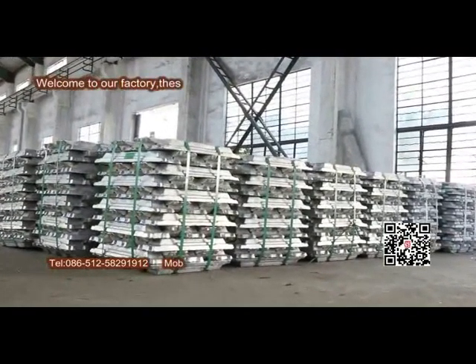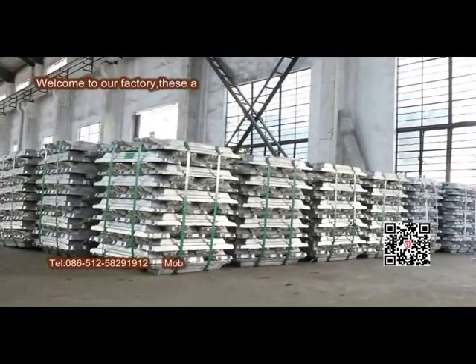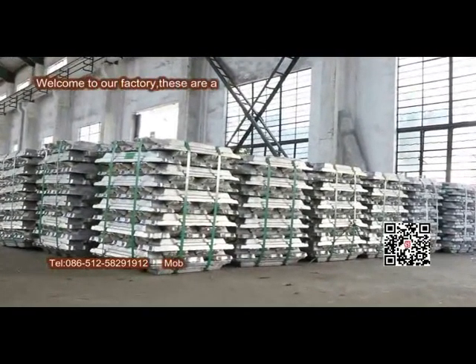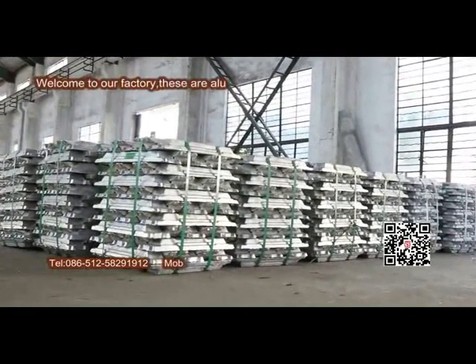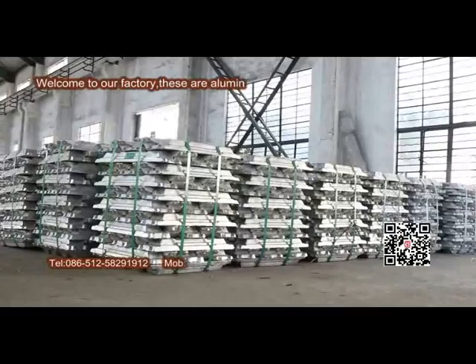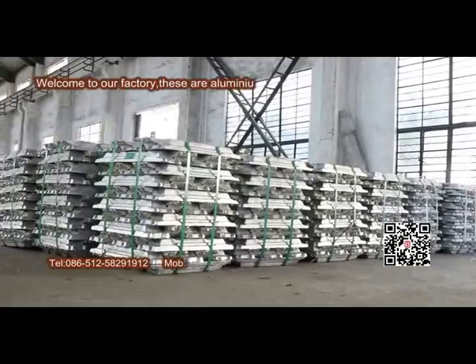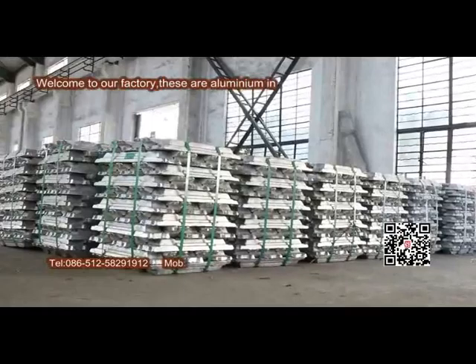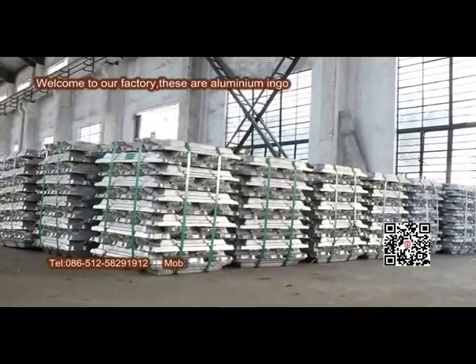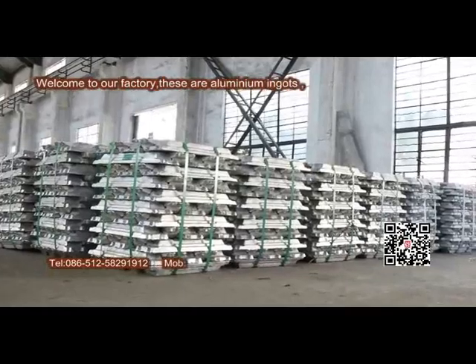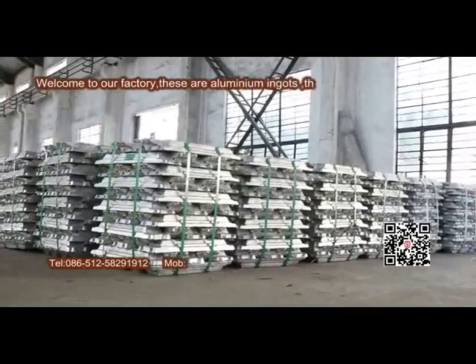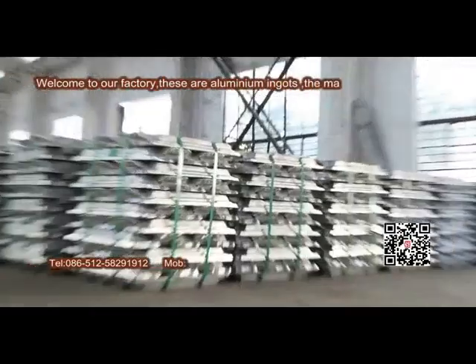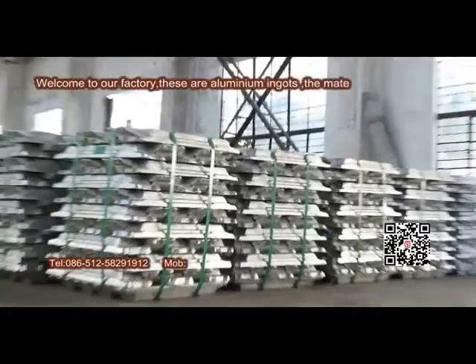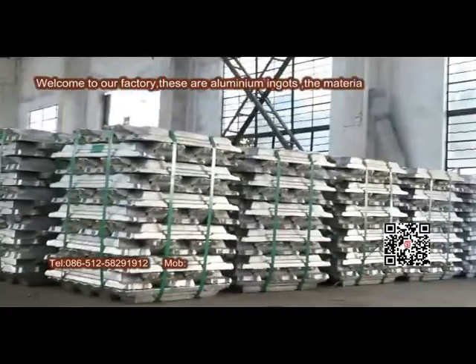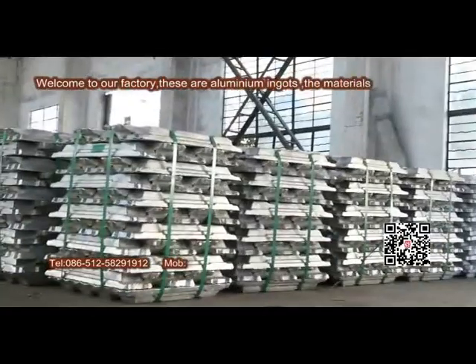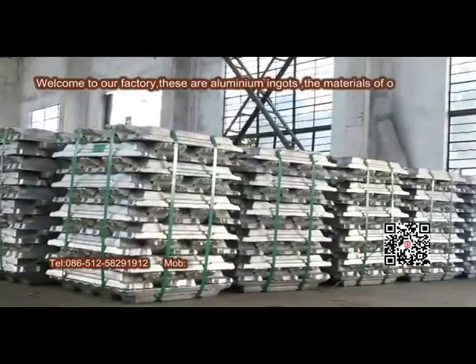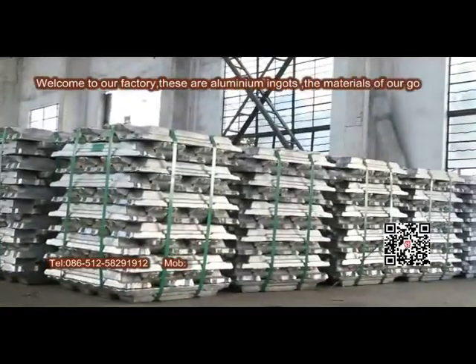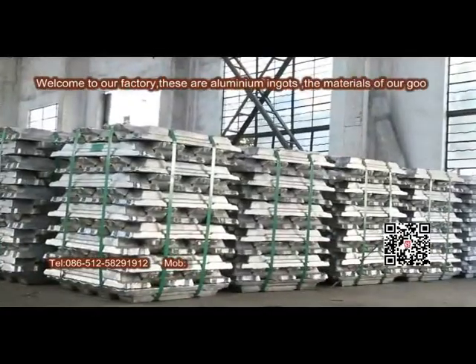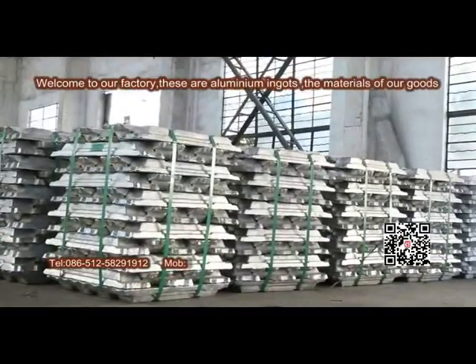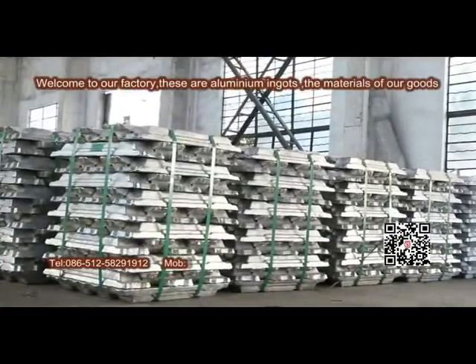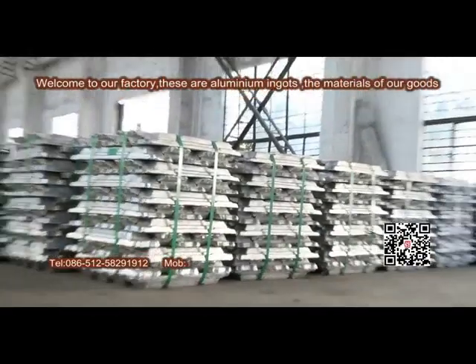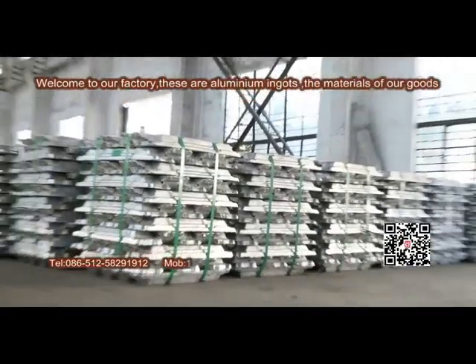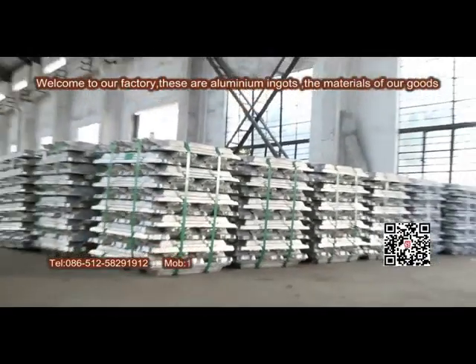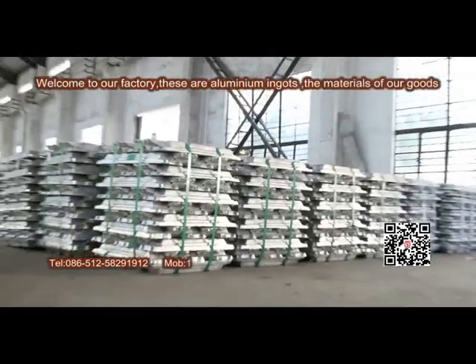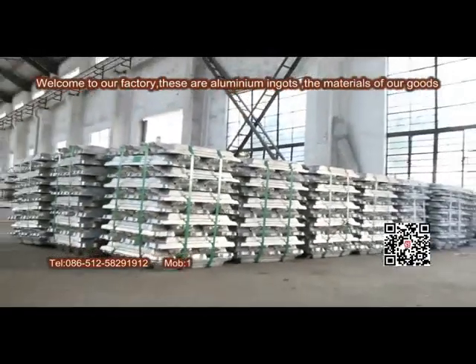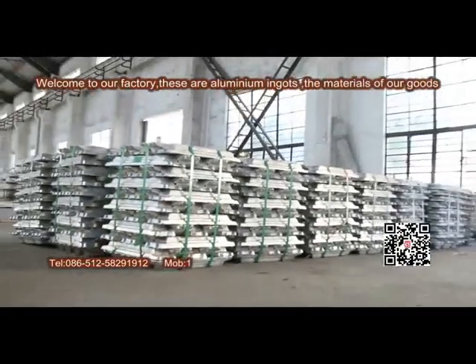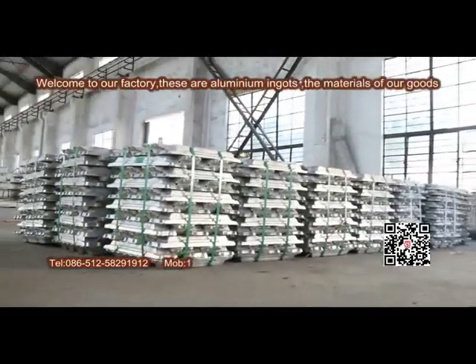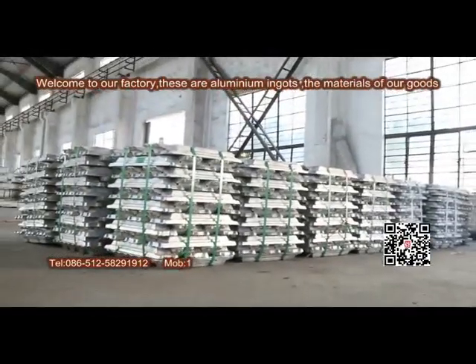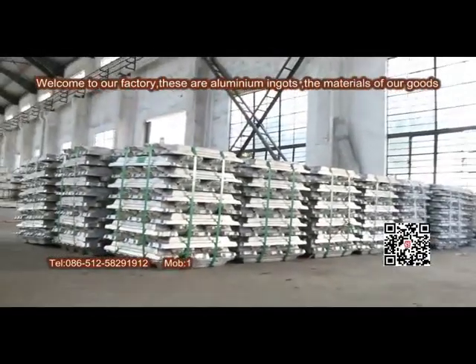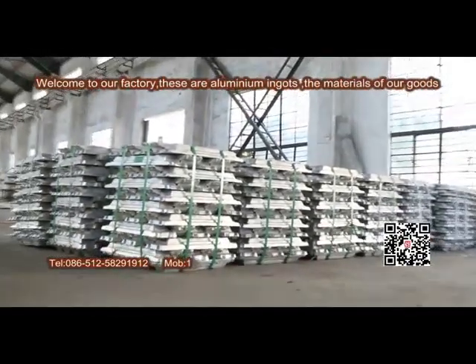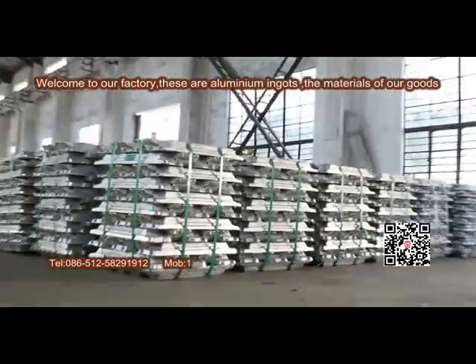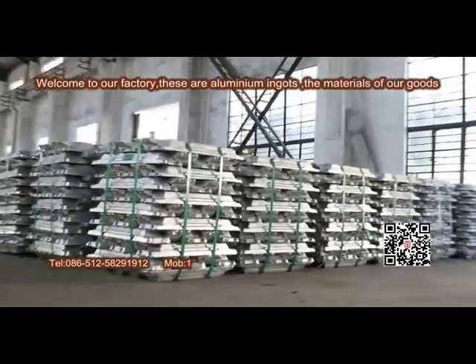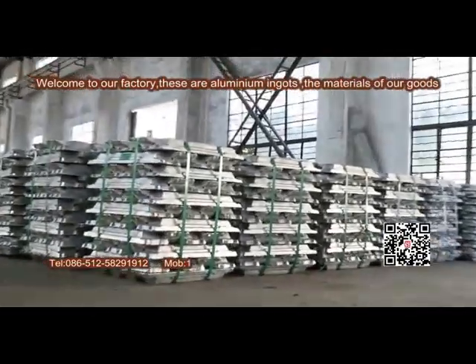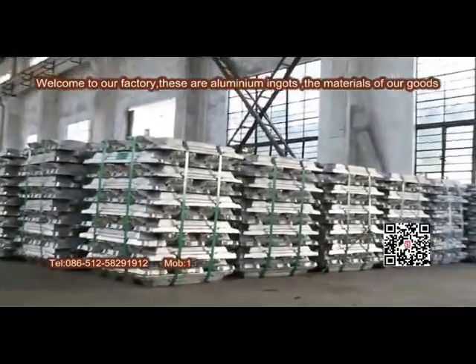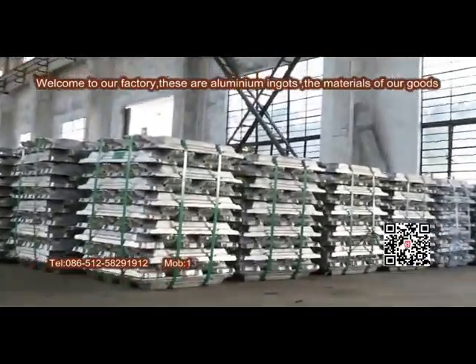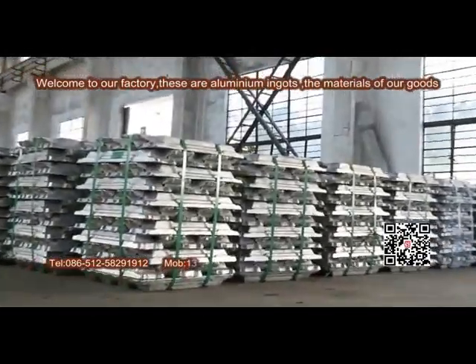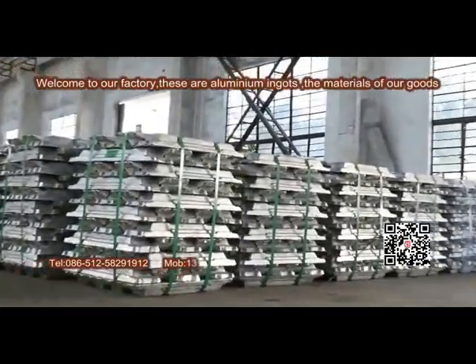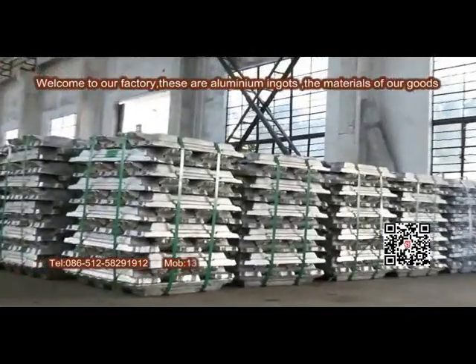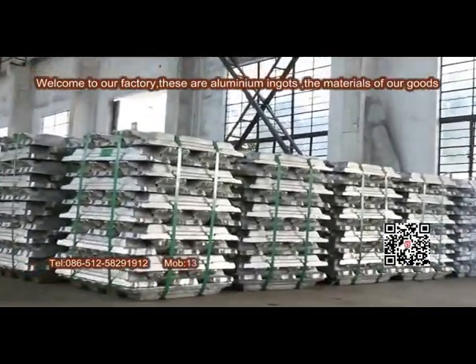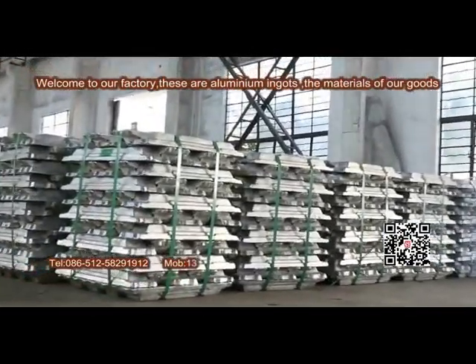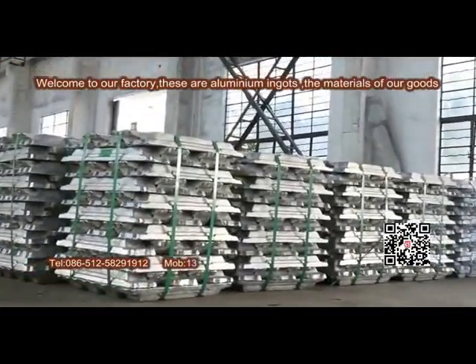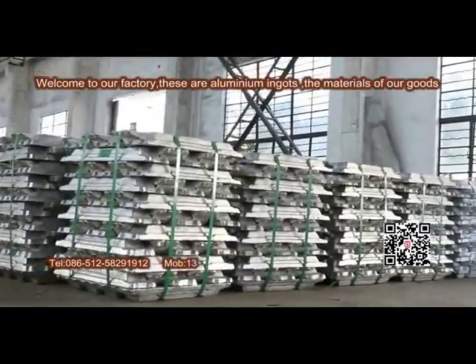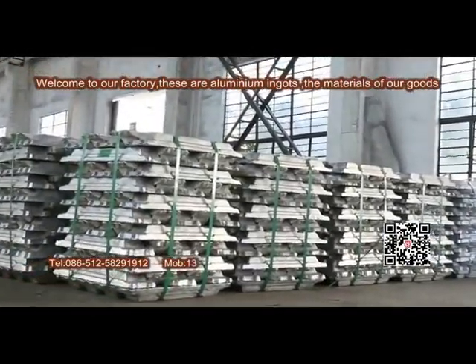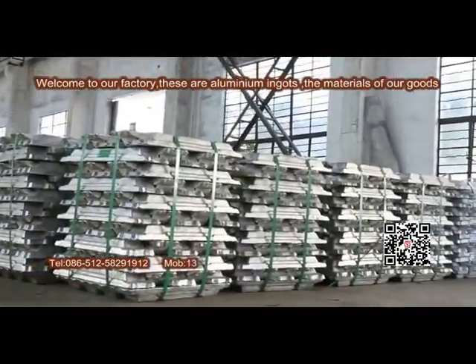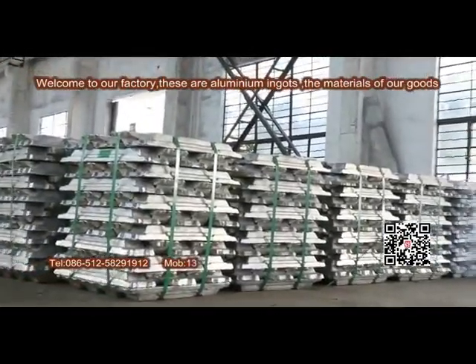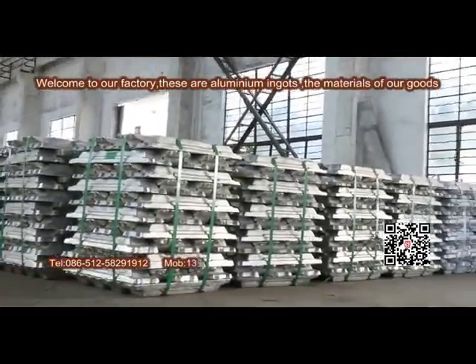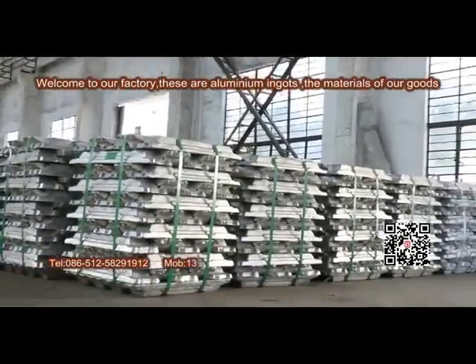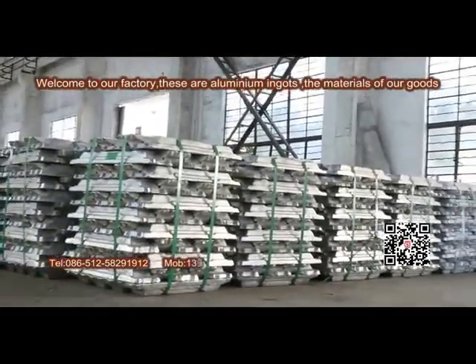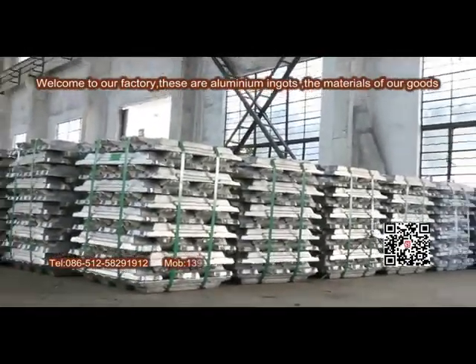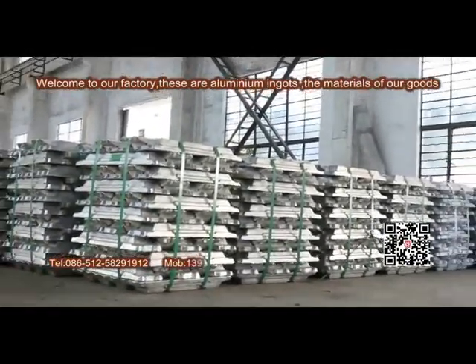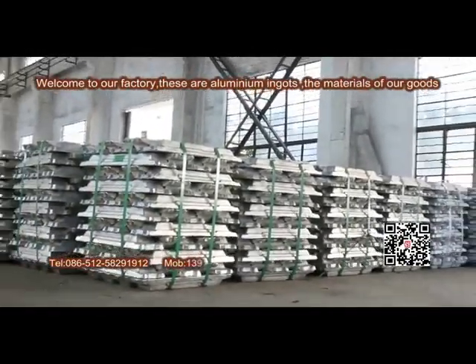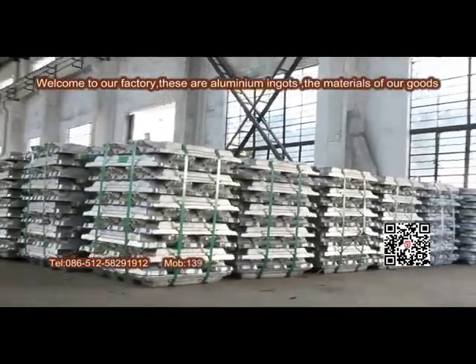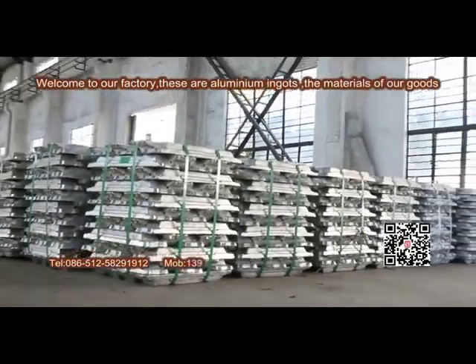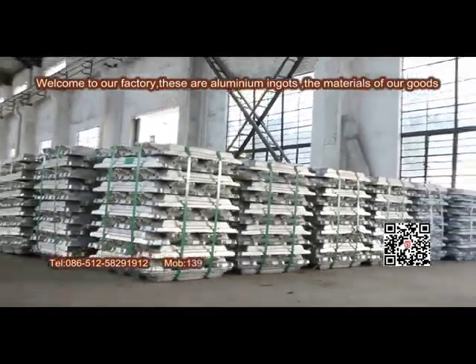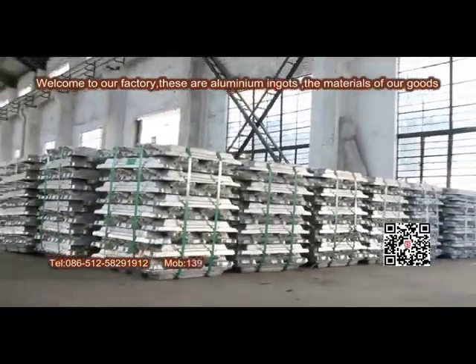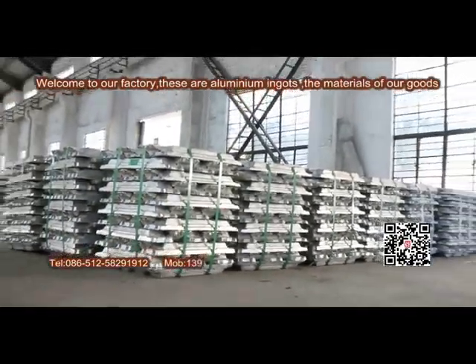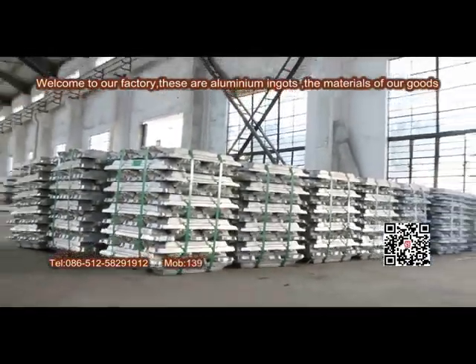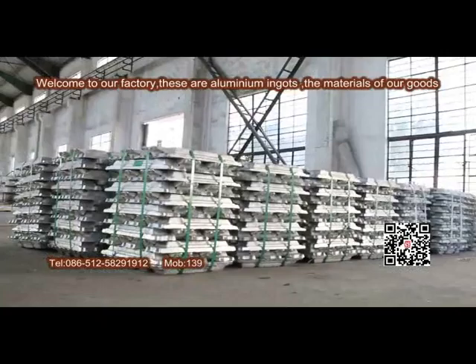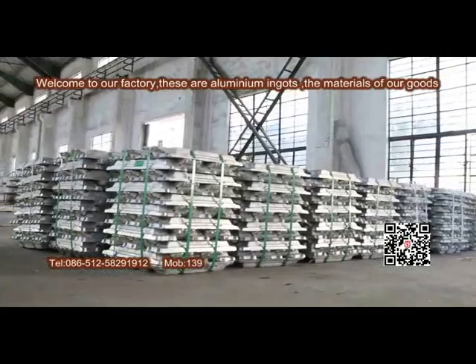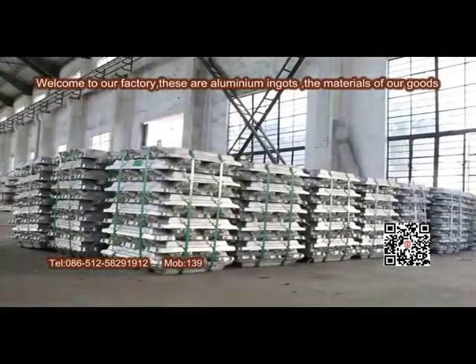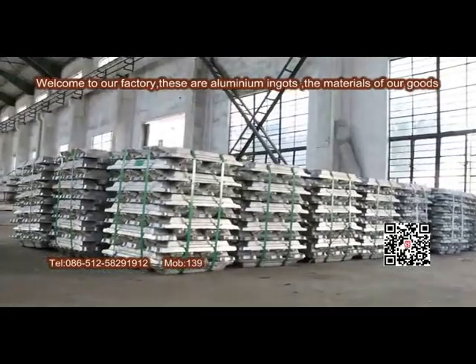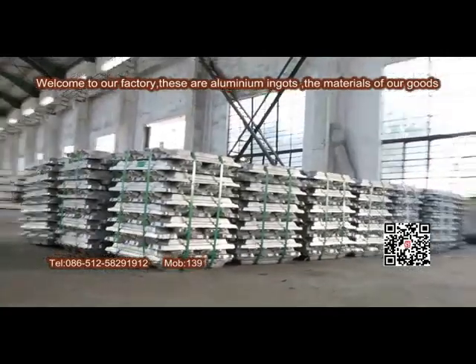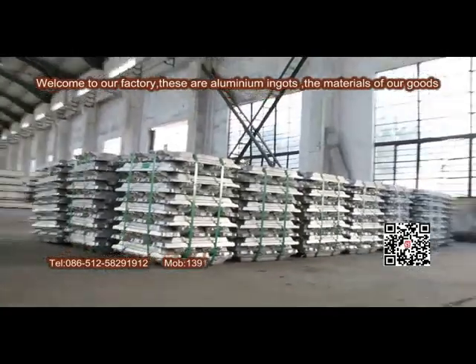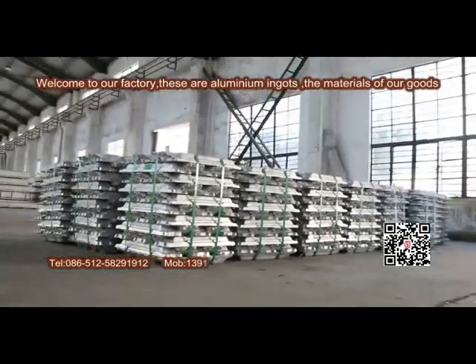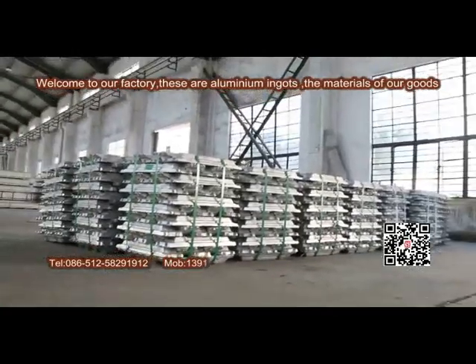Welcome to our factory. These are aluminum ingots, the materials of our goods.